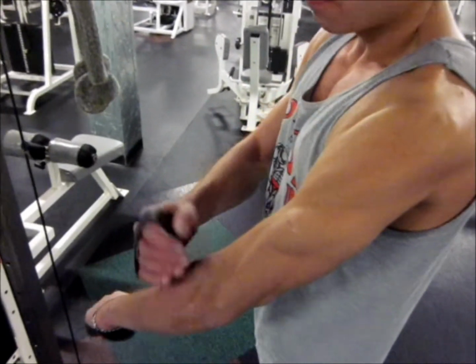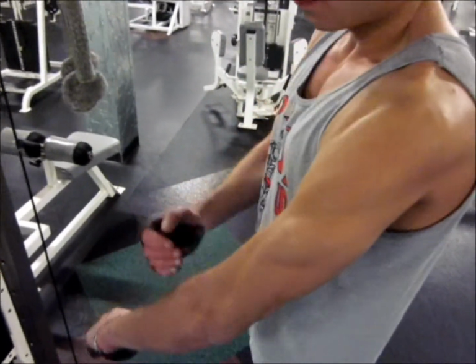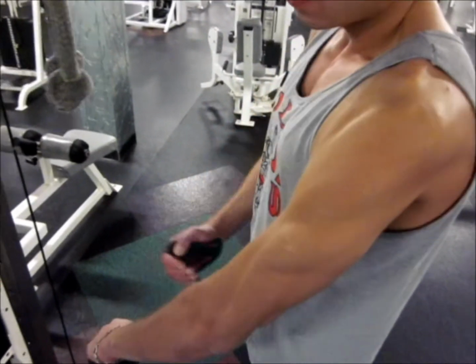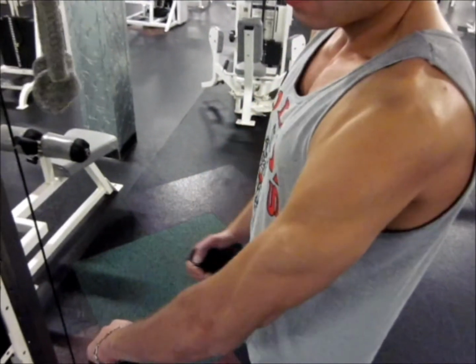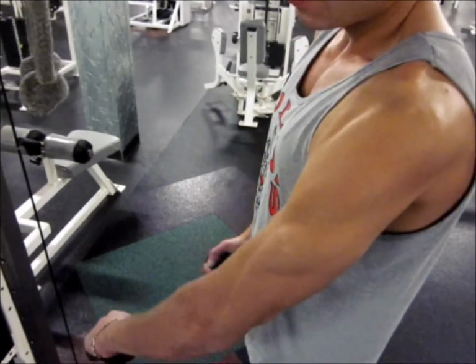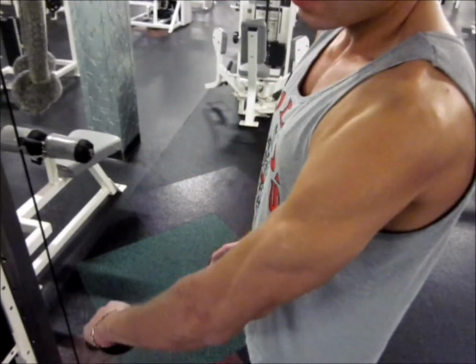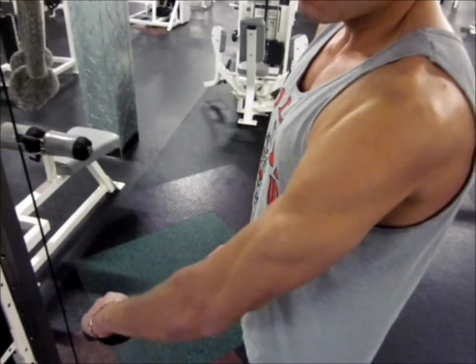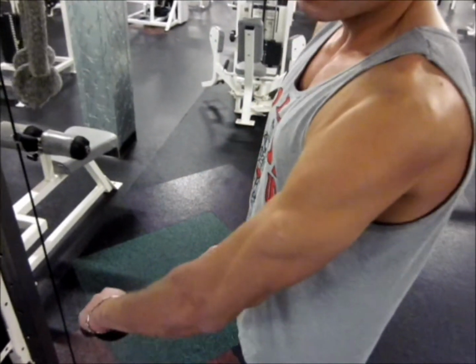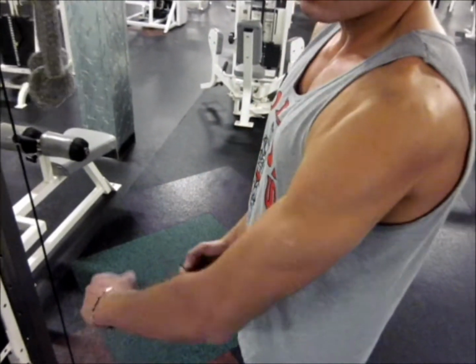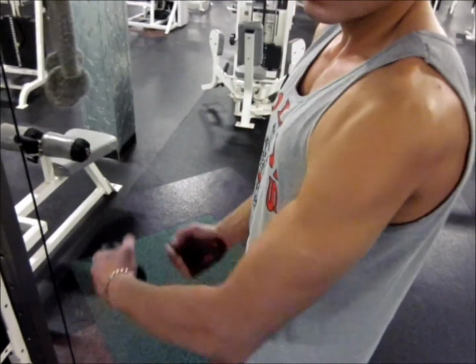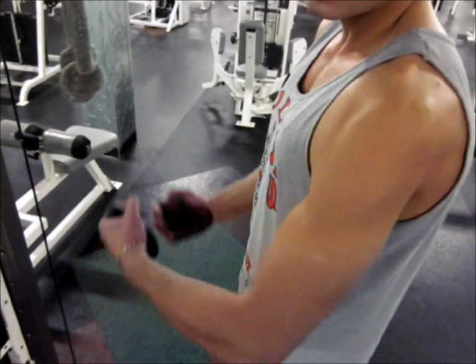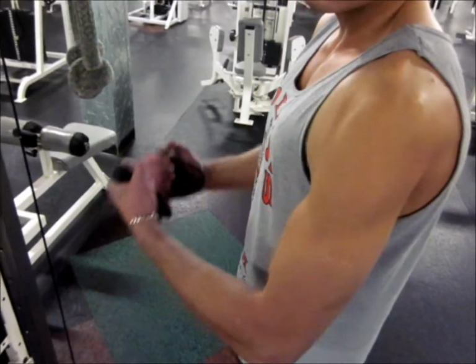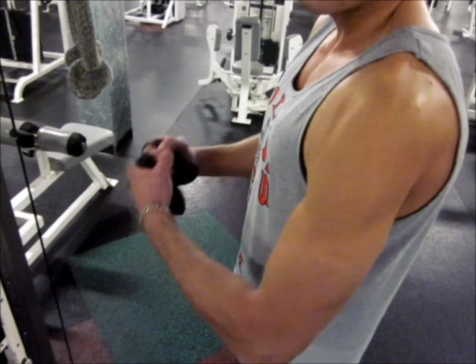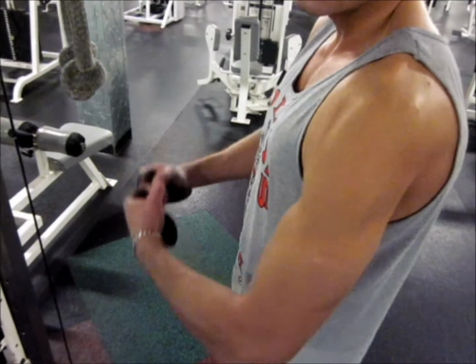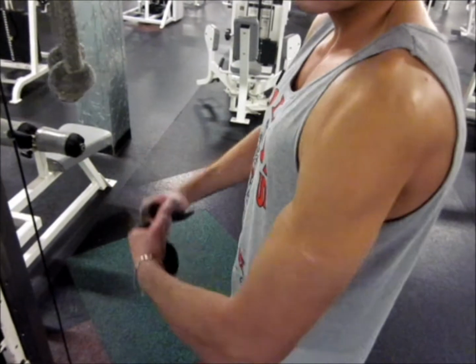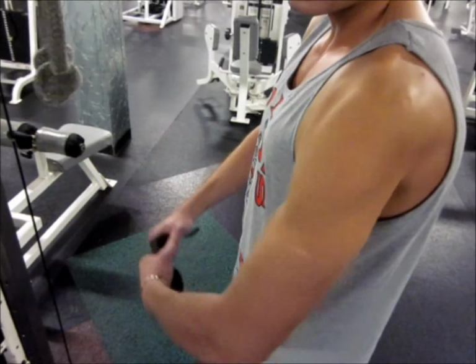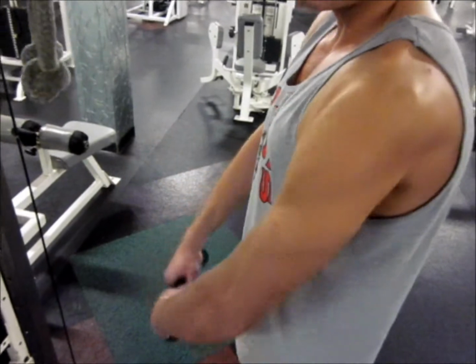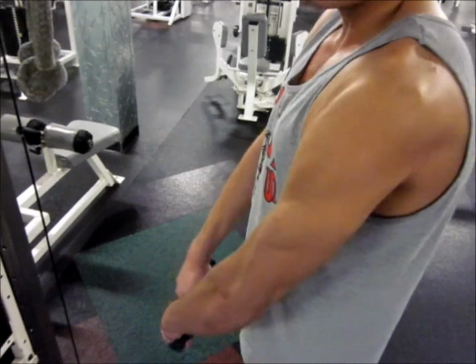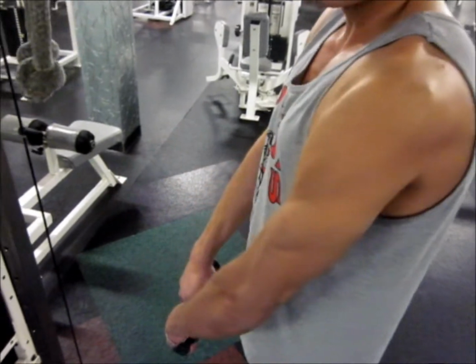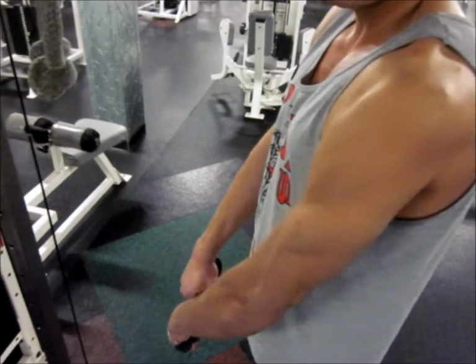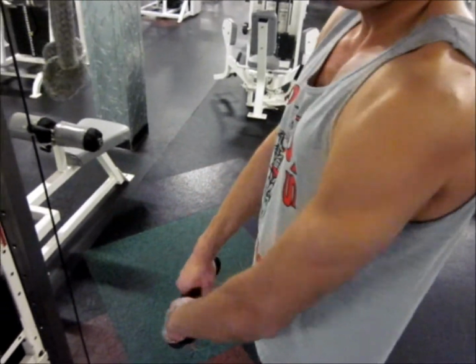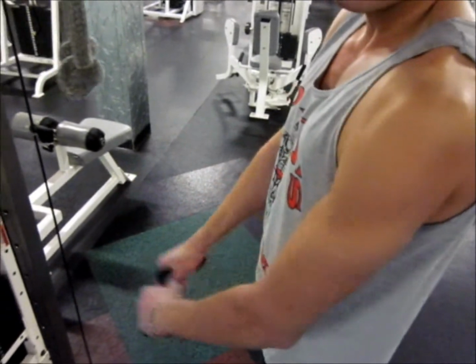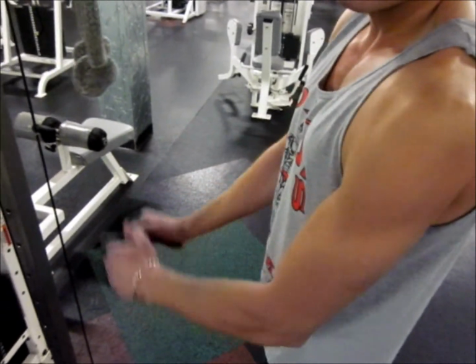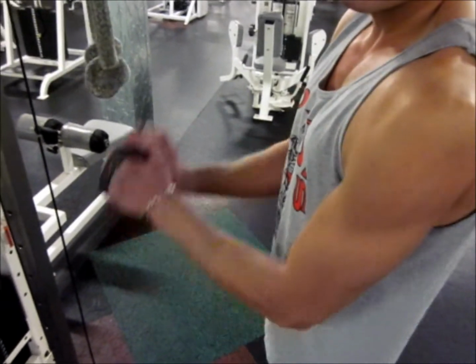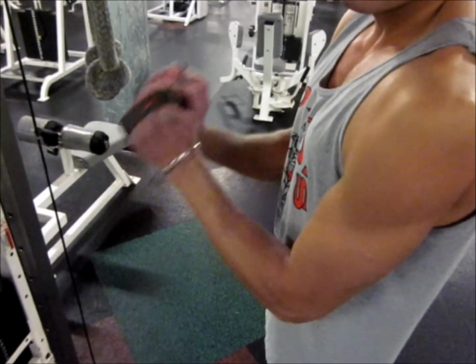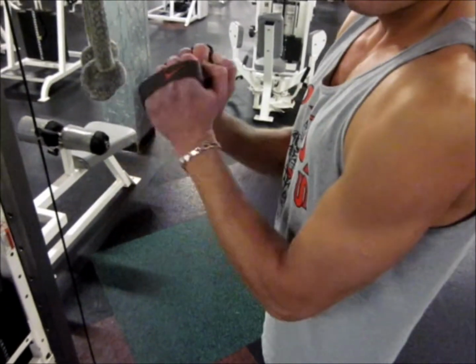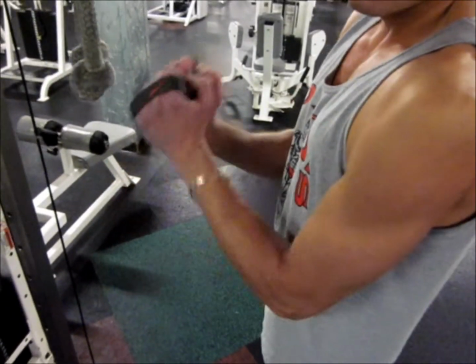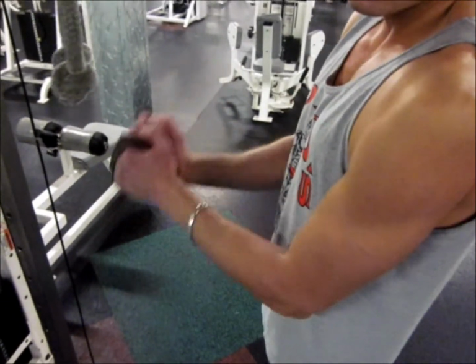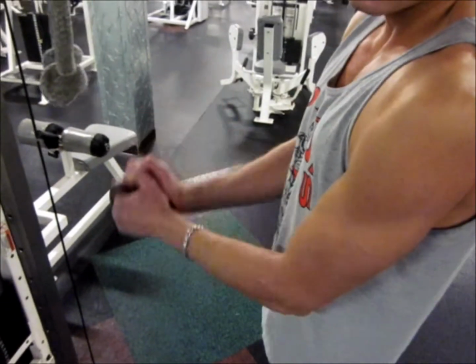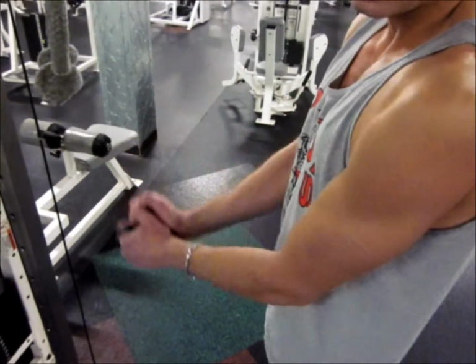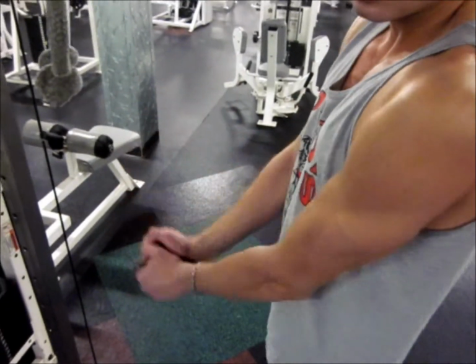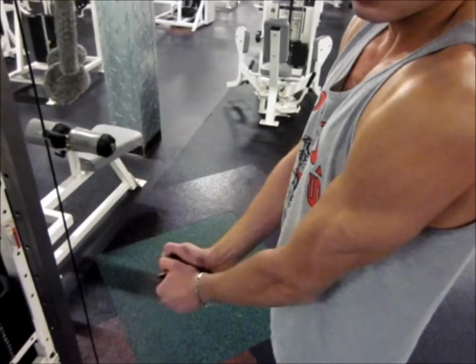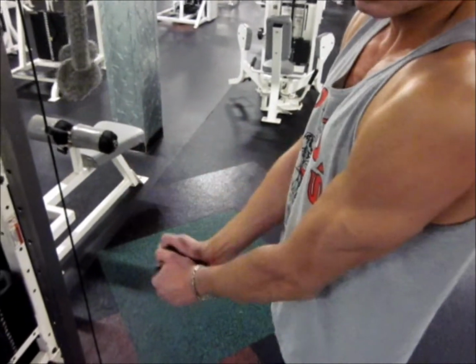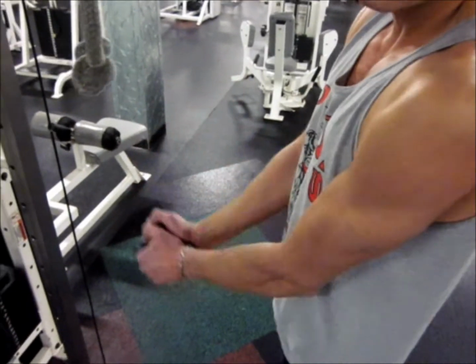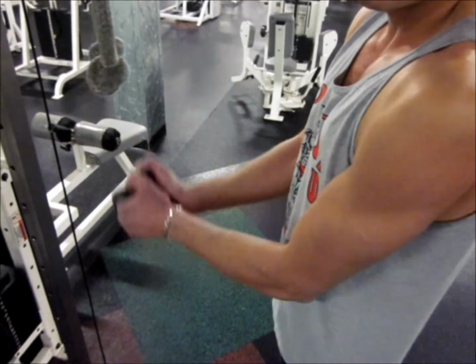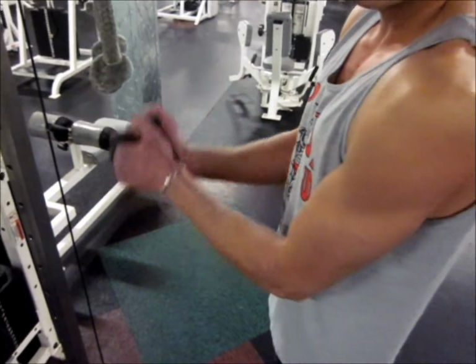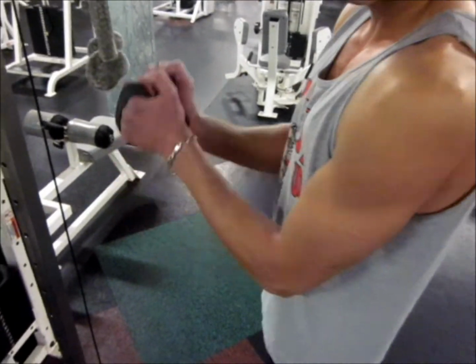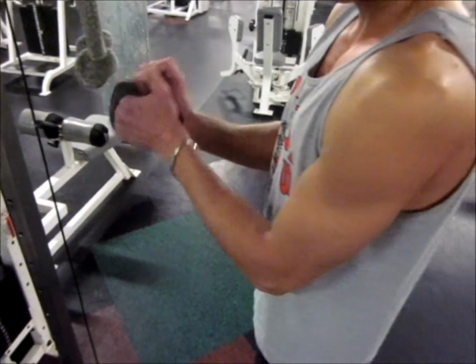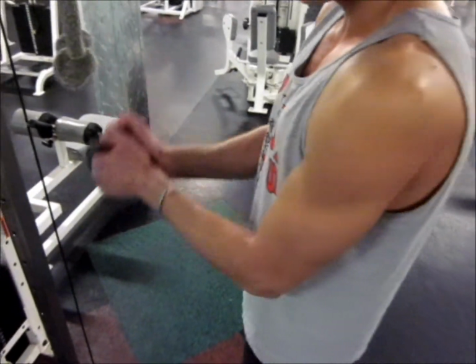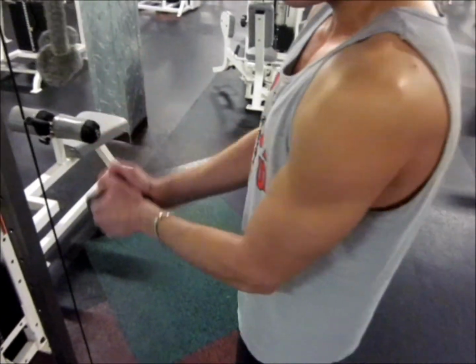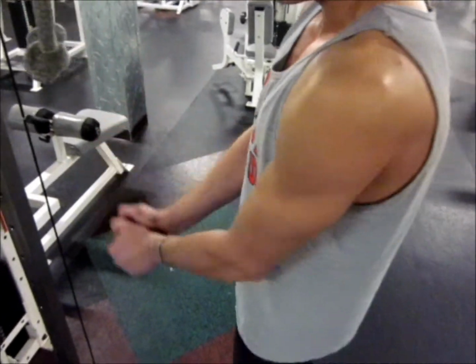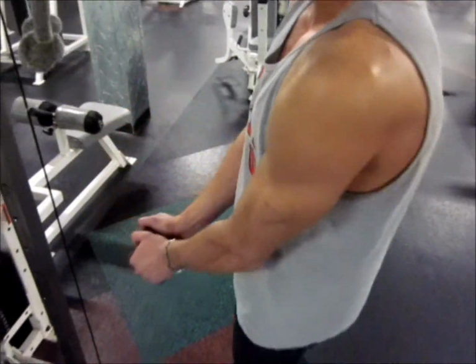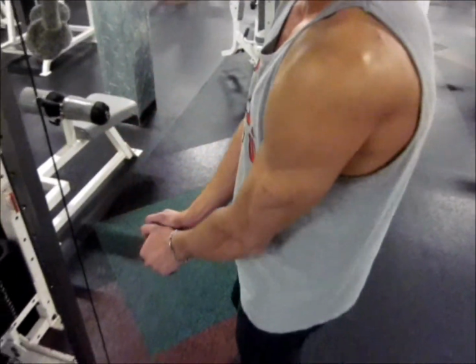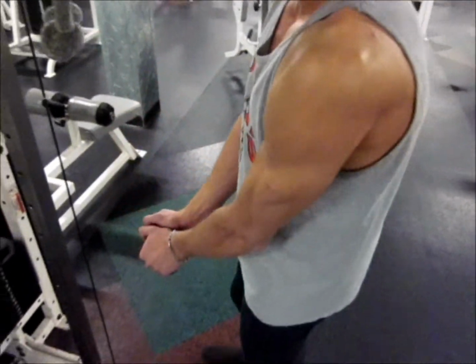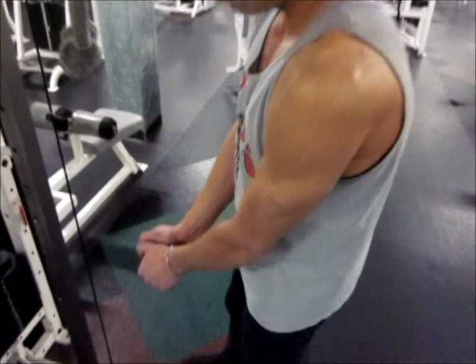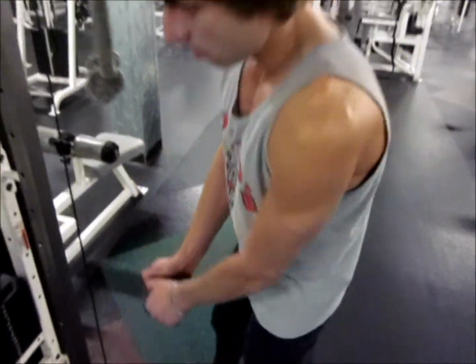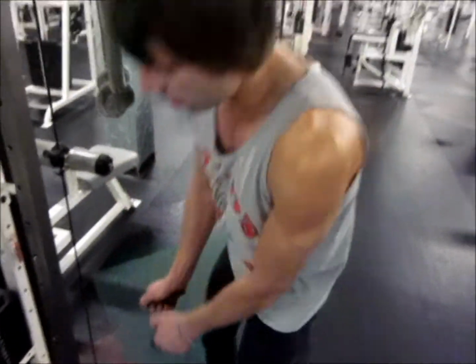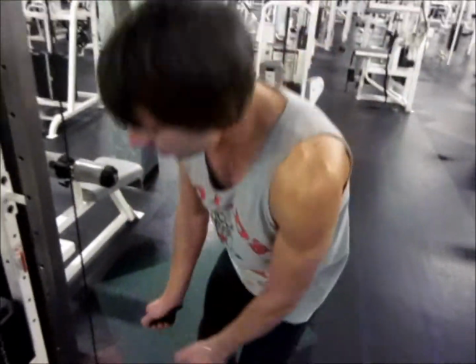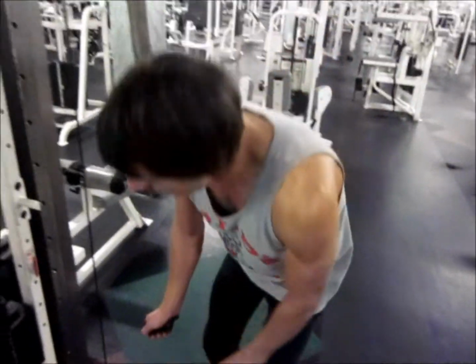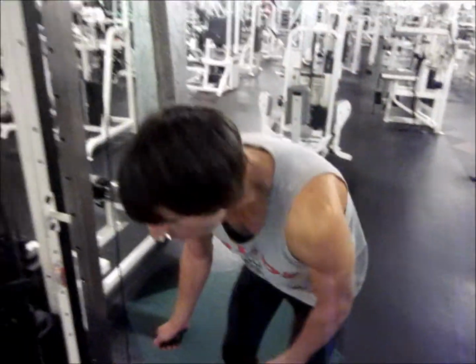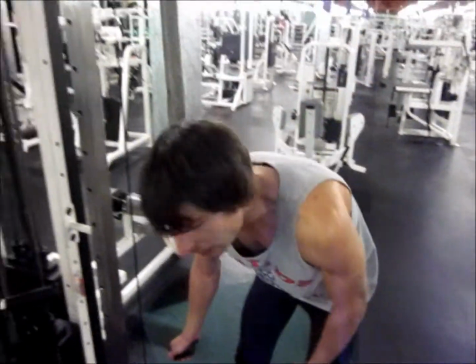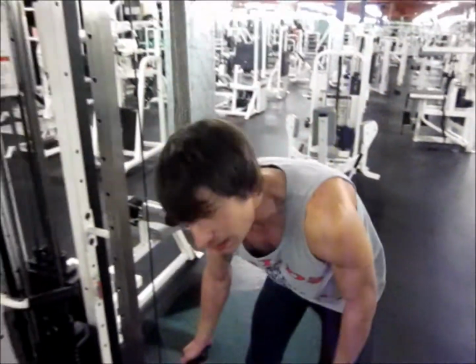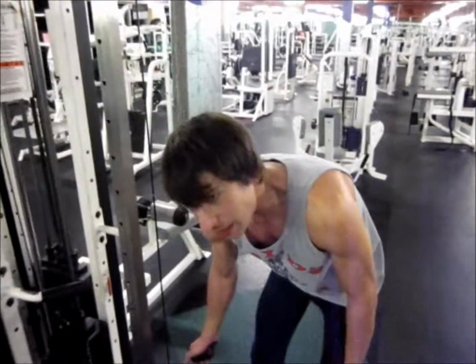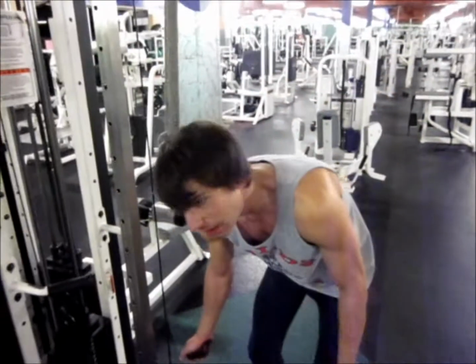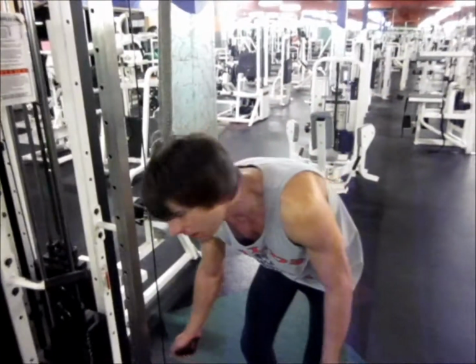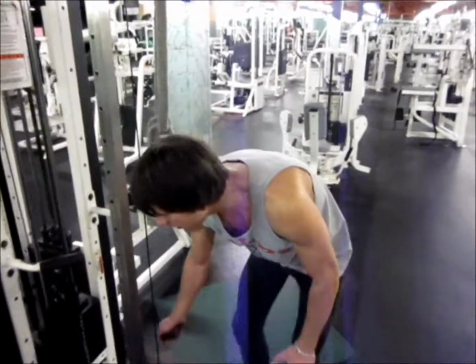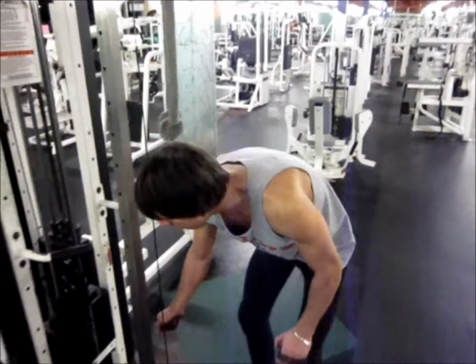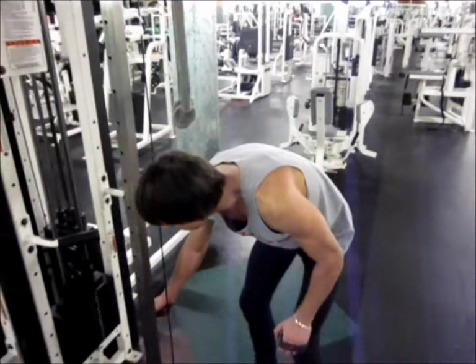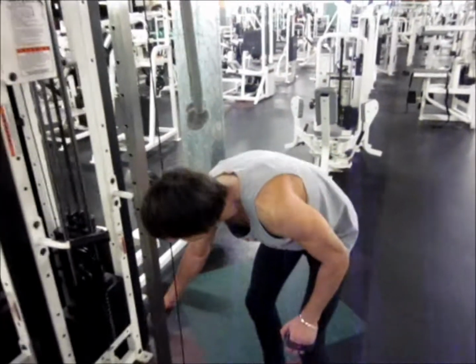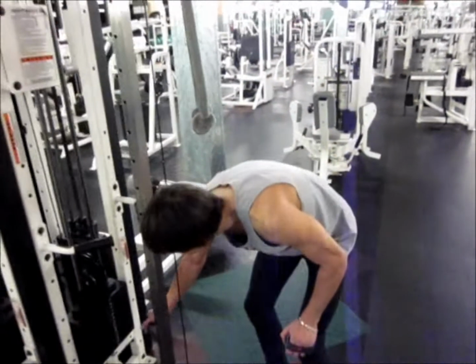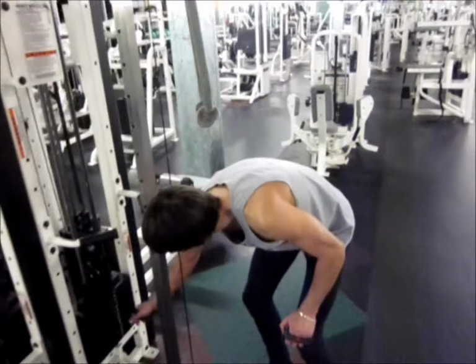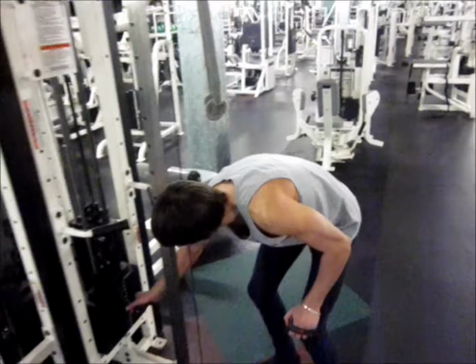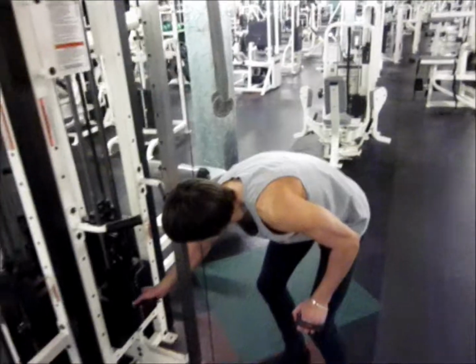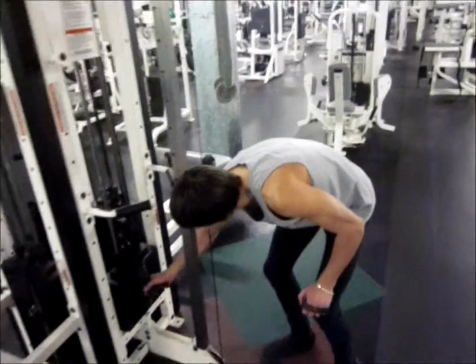When you cannot twist out anymore, focus on just pushing down. Because that's easier, but you still get stimulation.